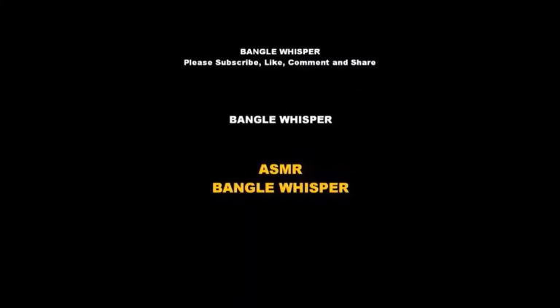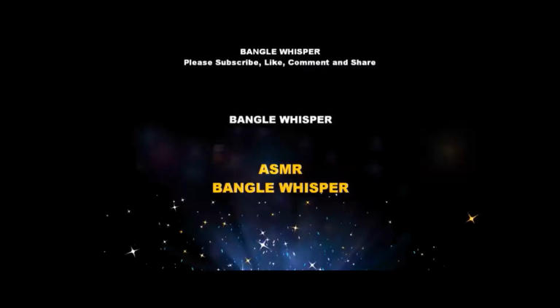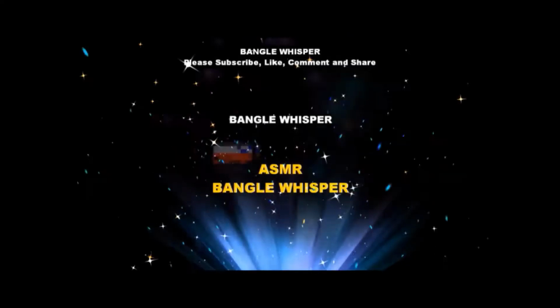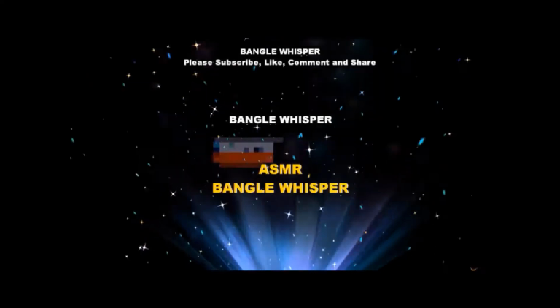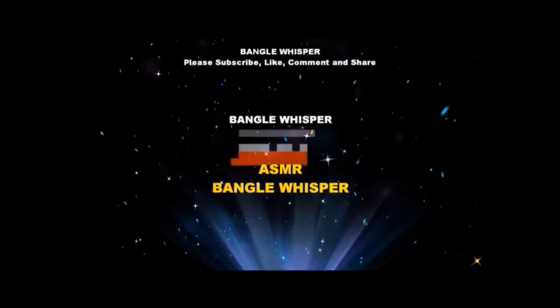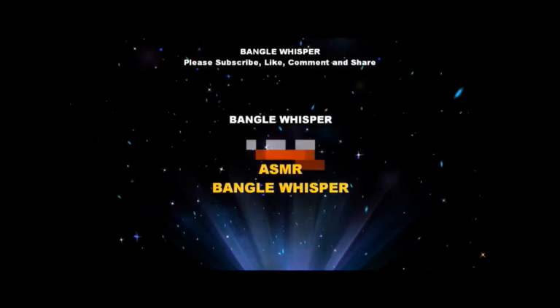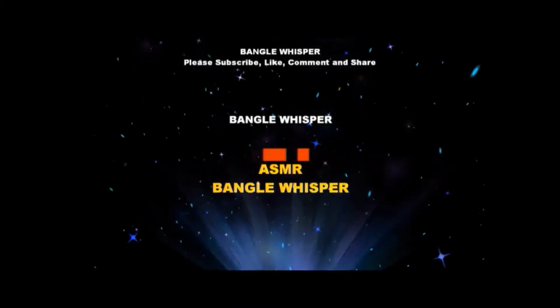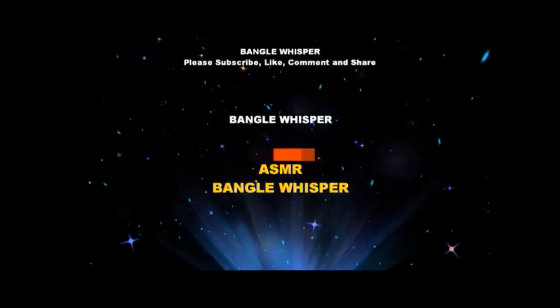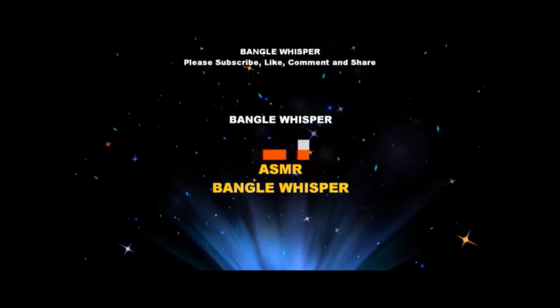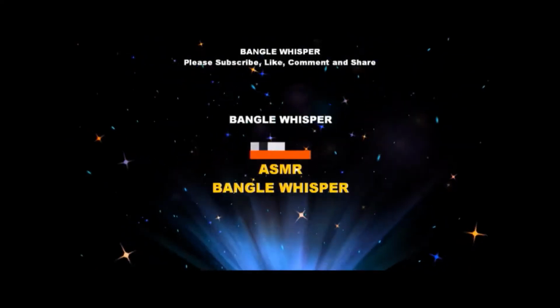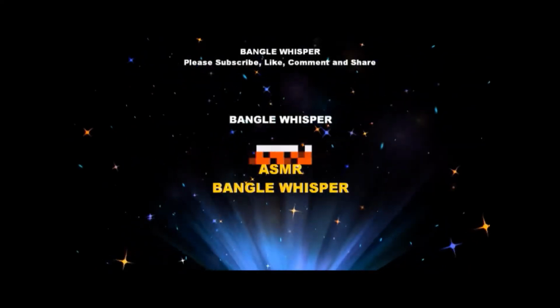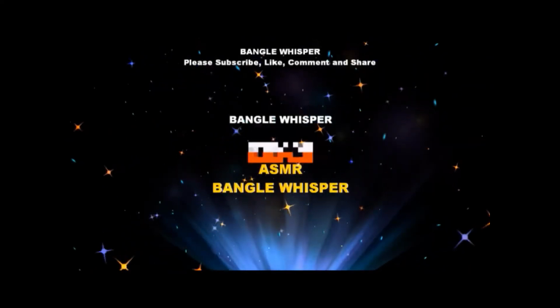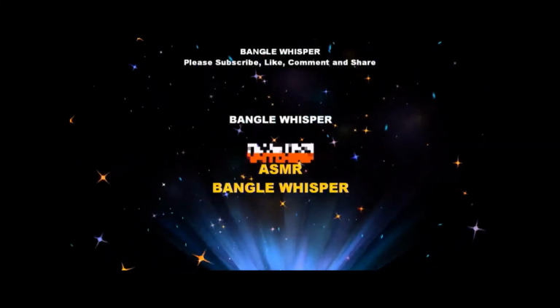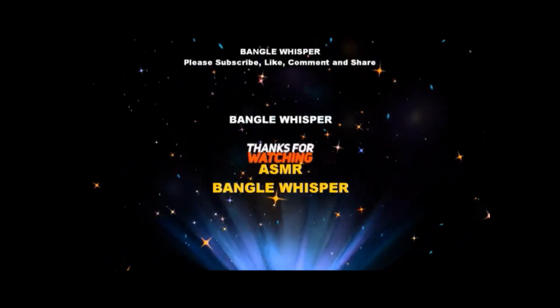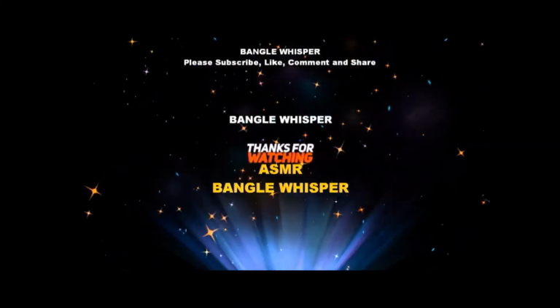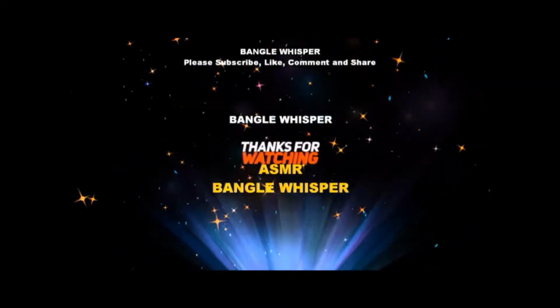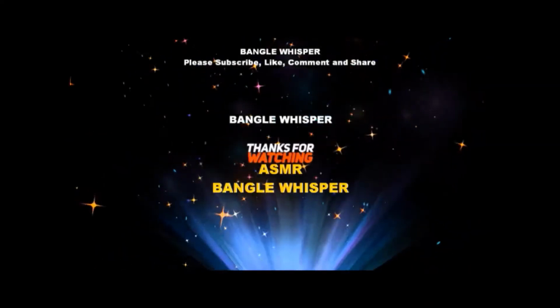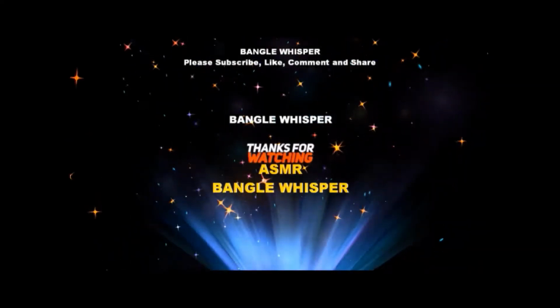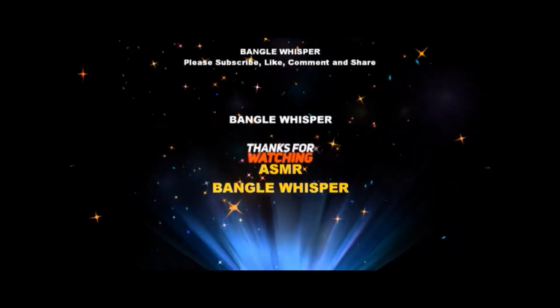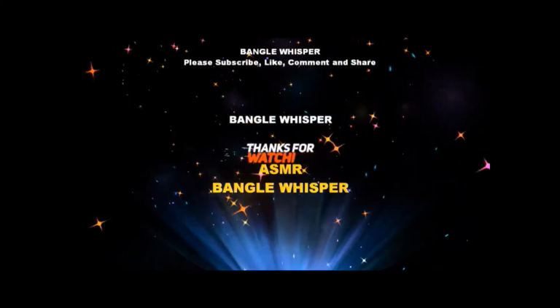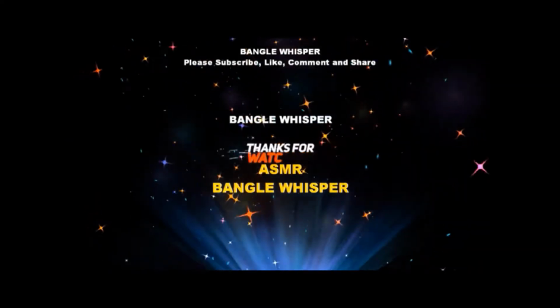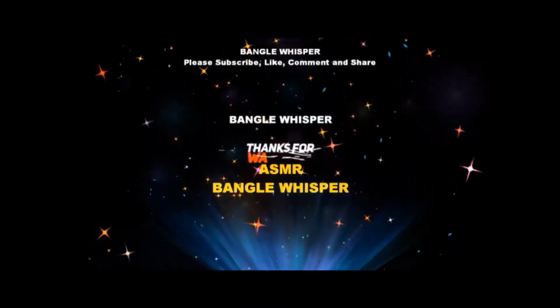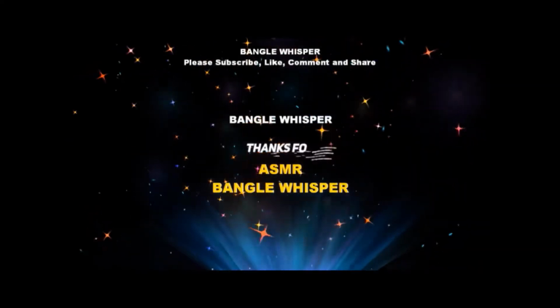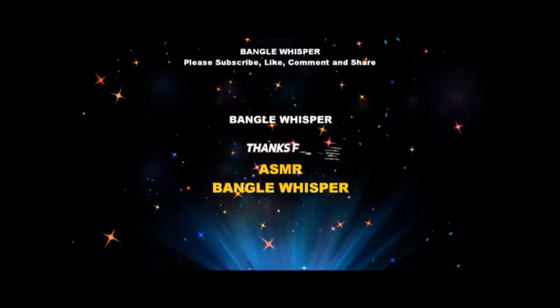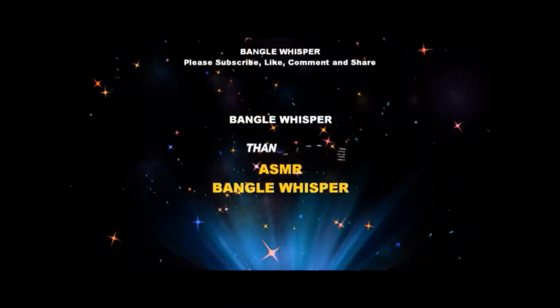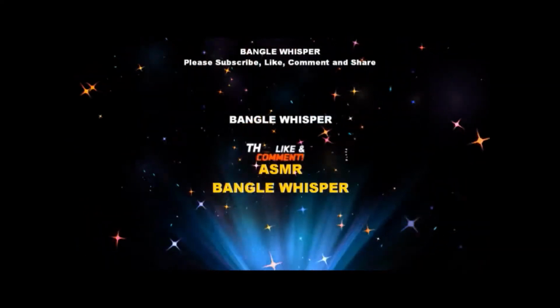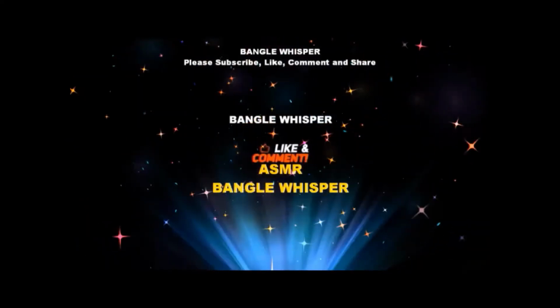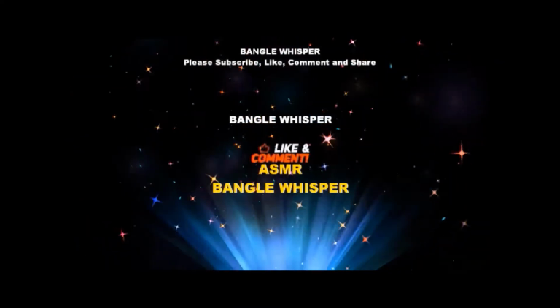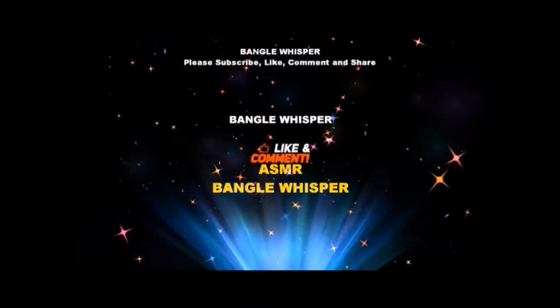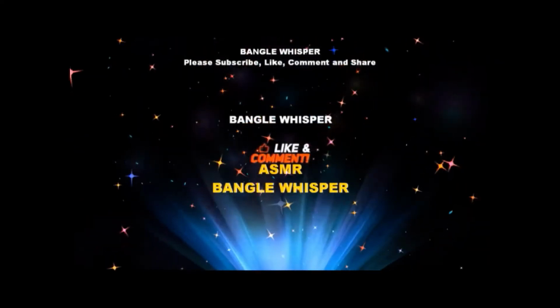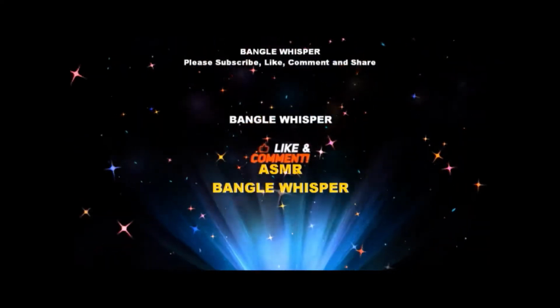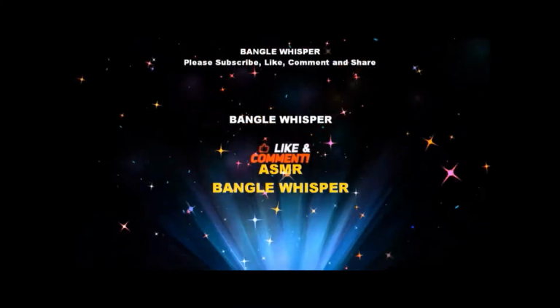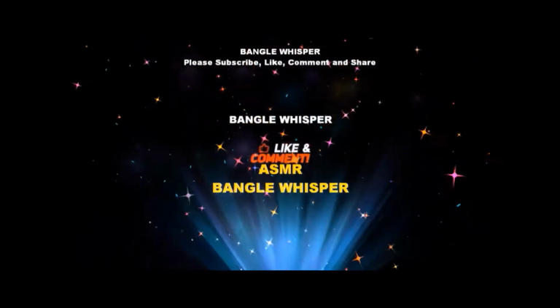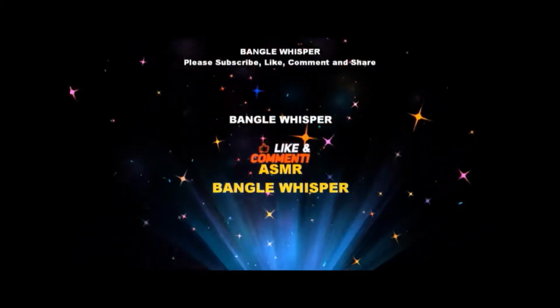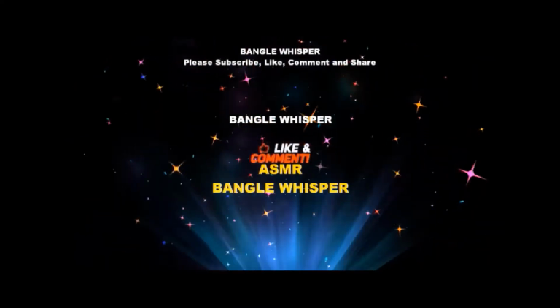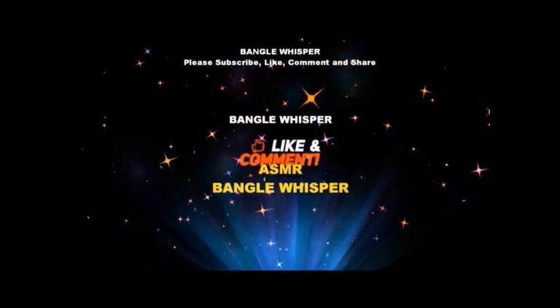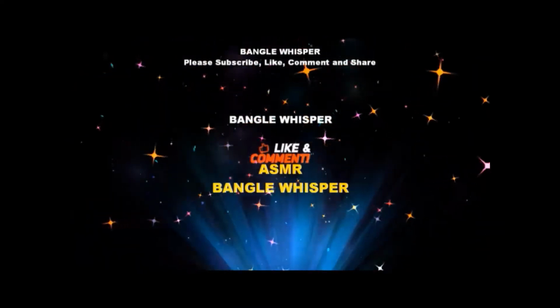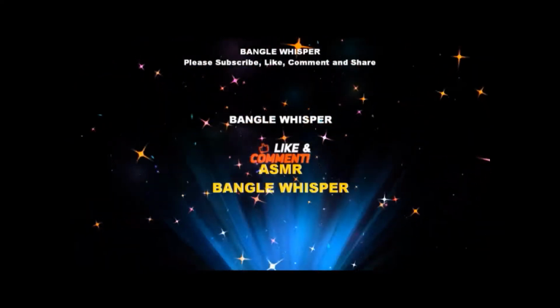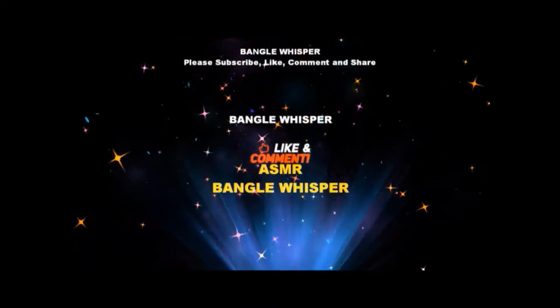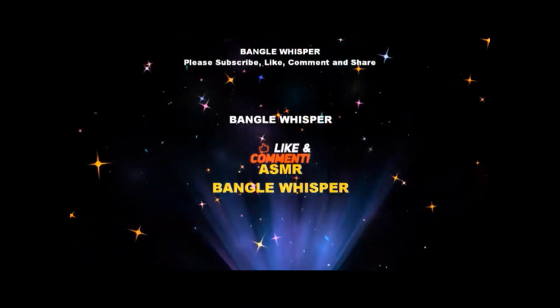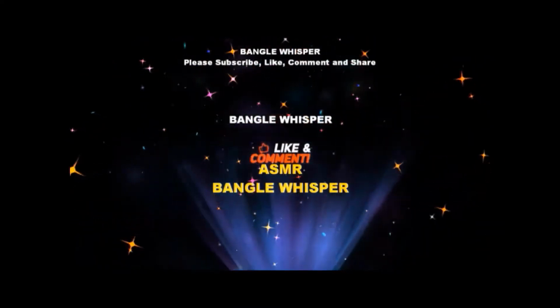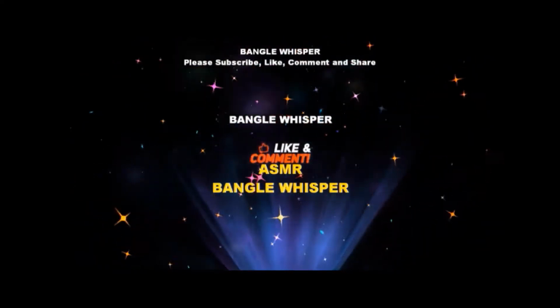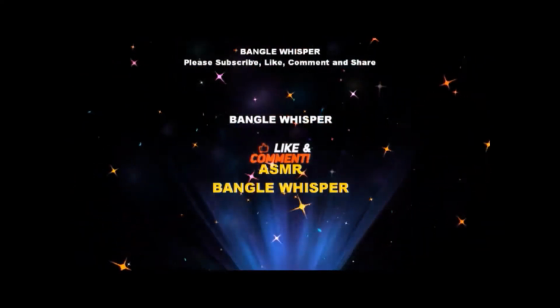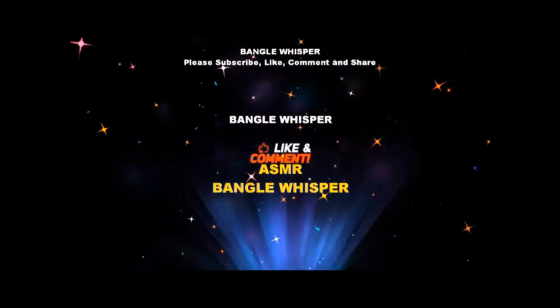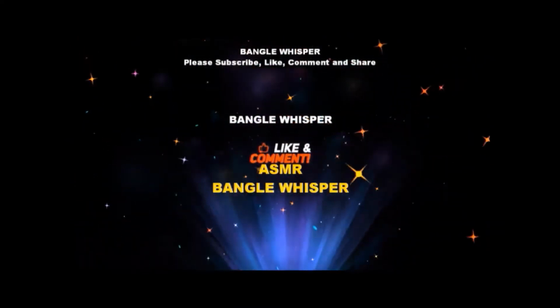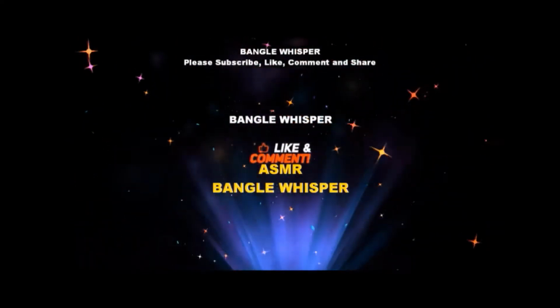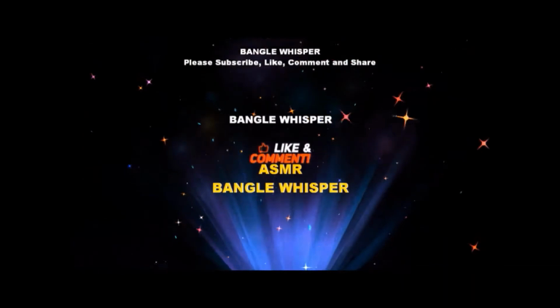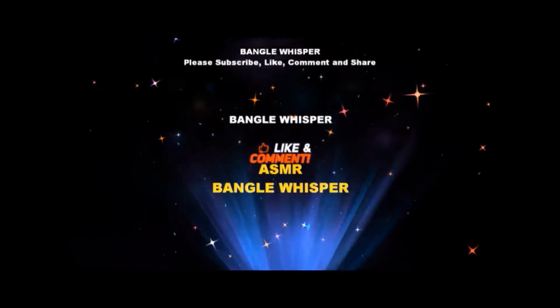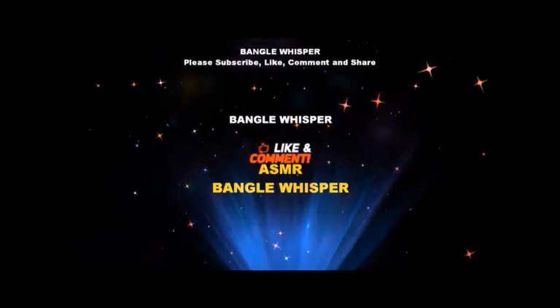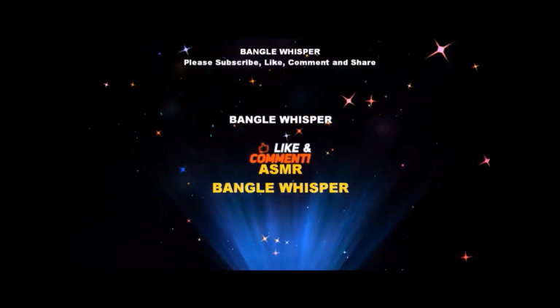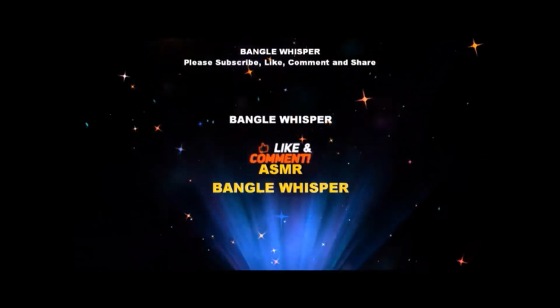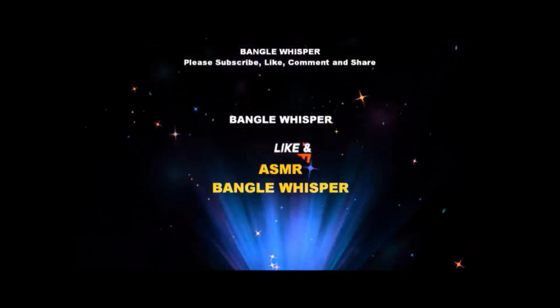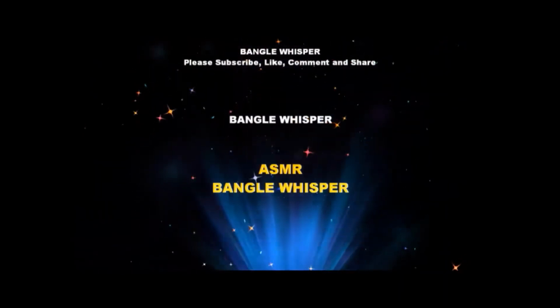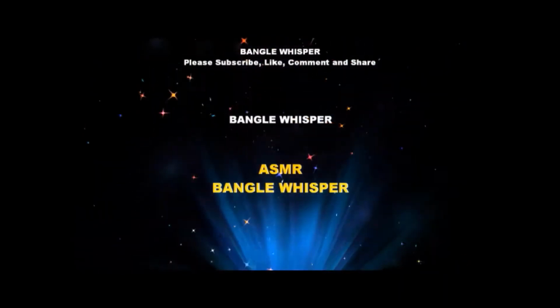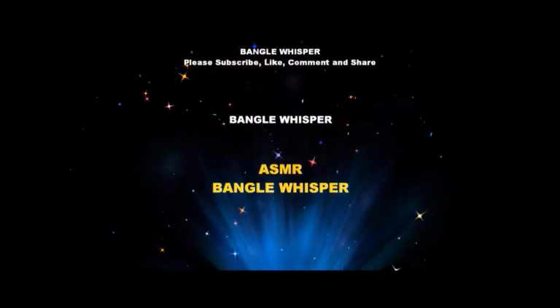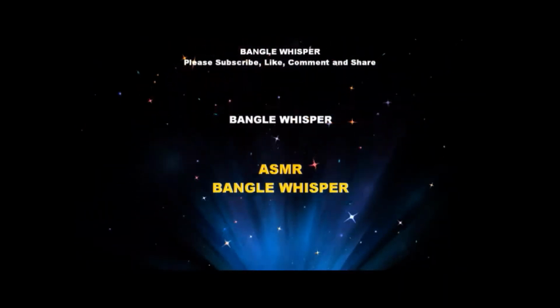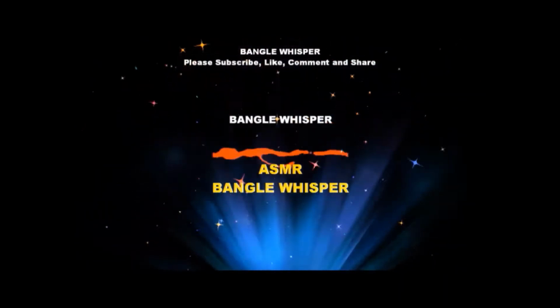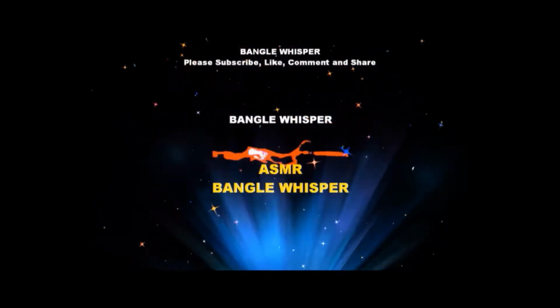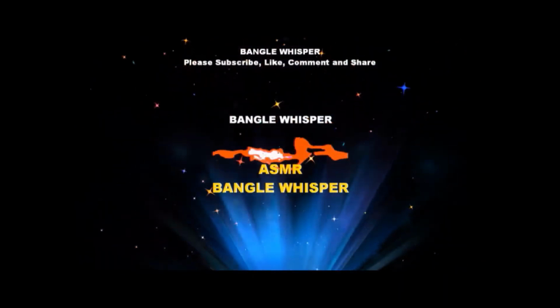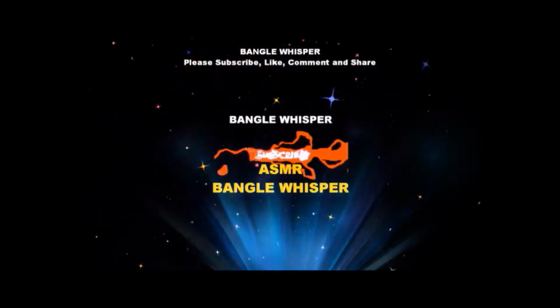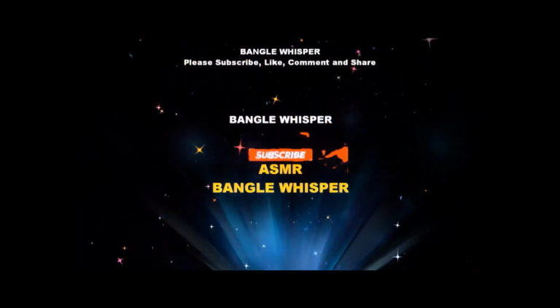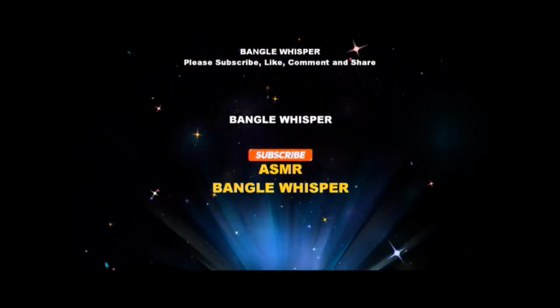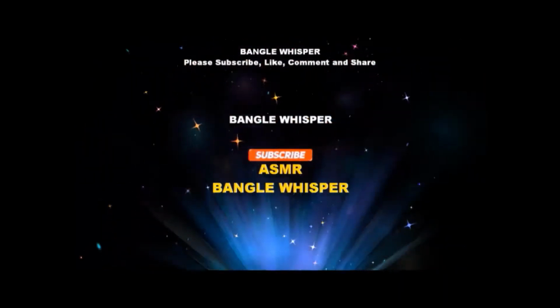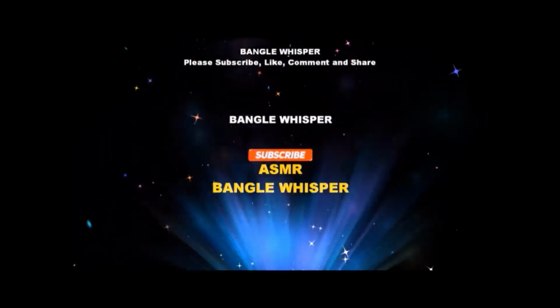Hi, this is Mel from Bangle Whisper. Welcome to Bangle Whisper.